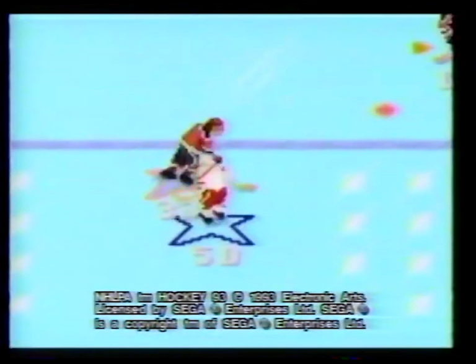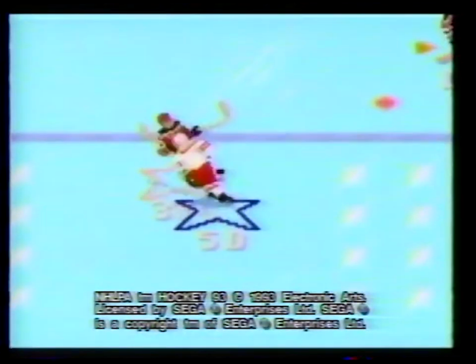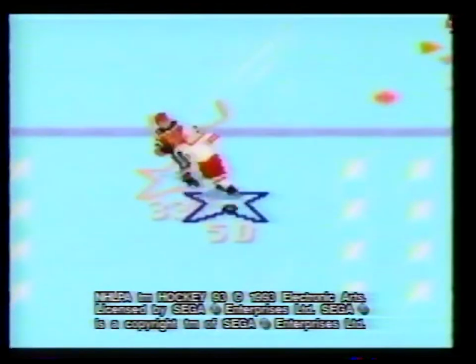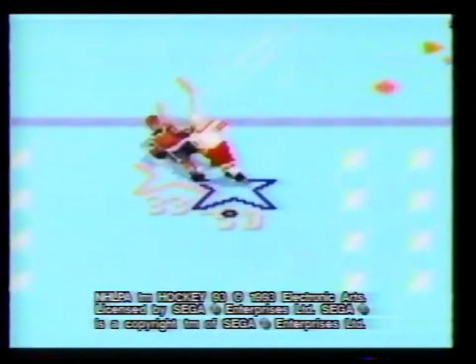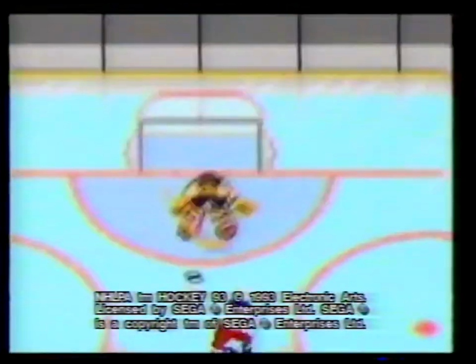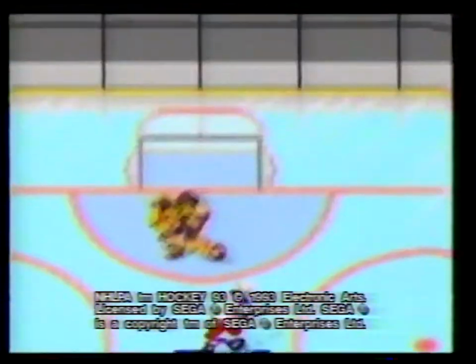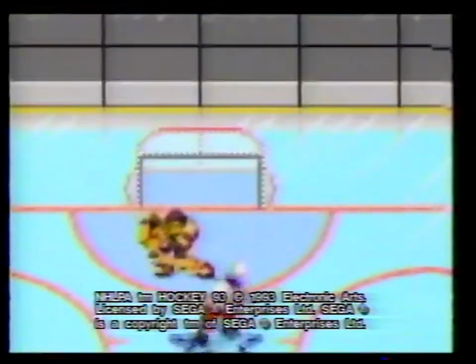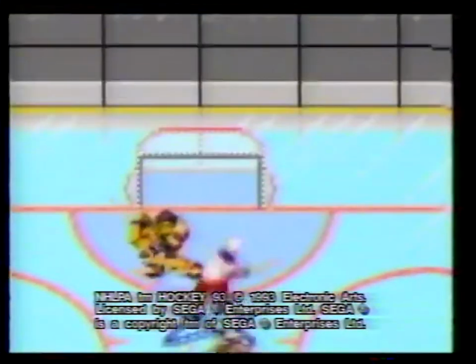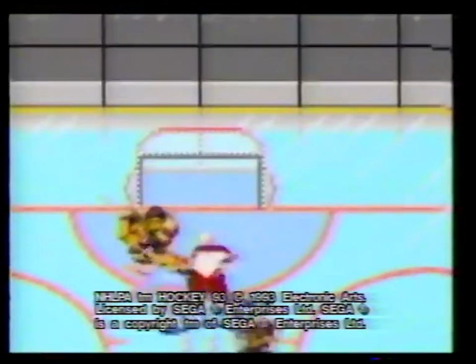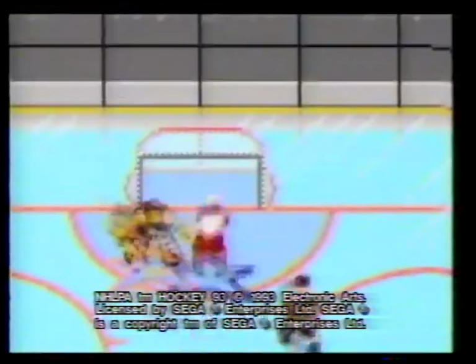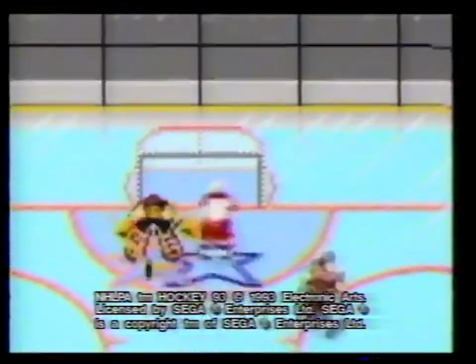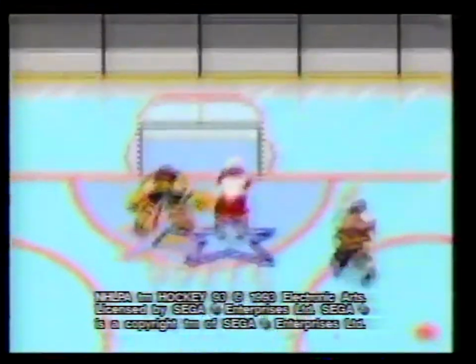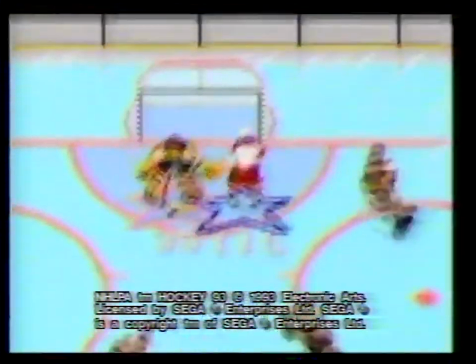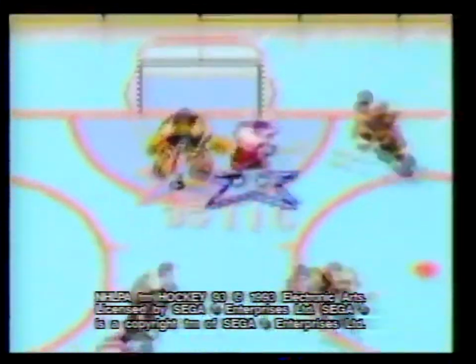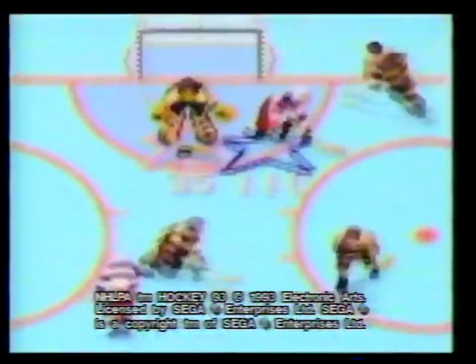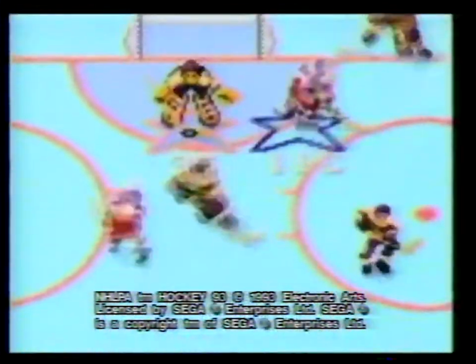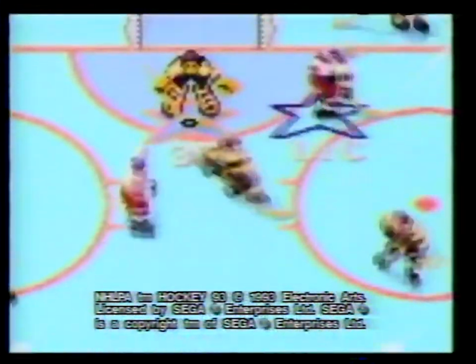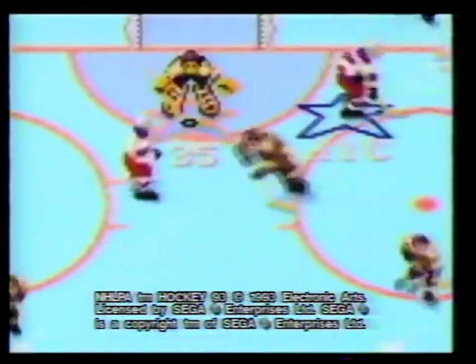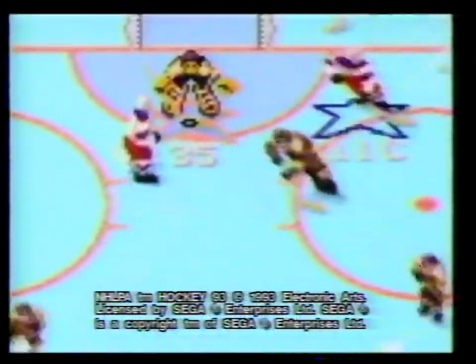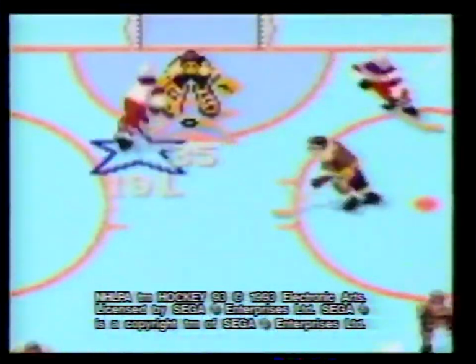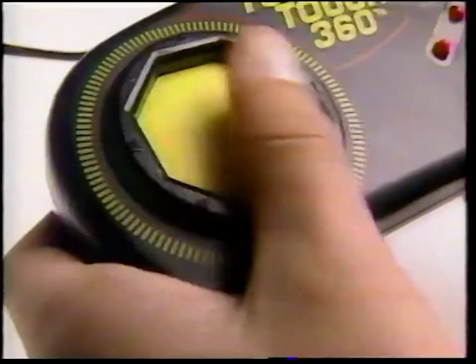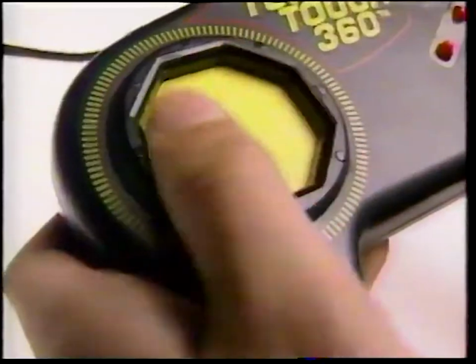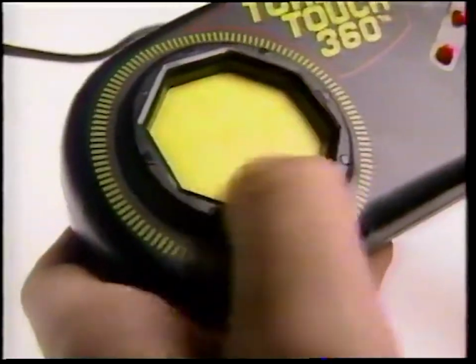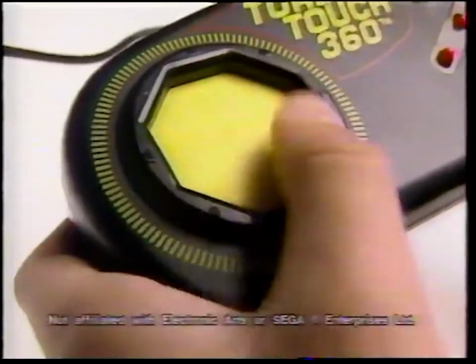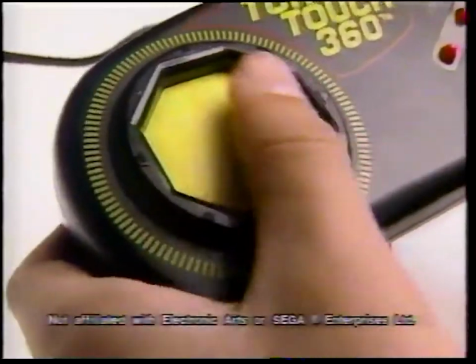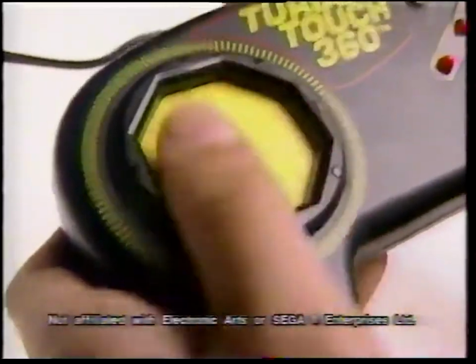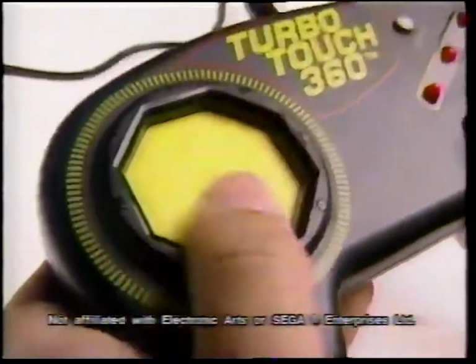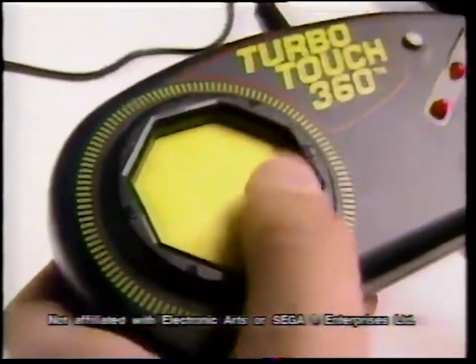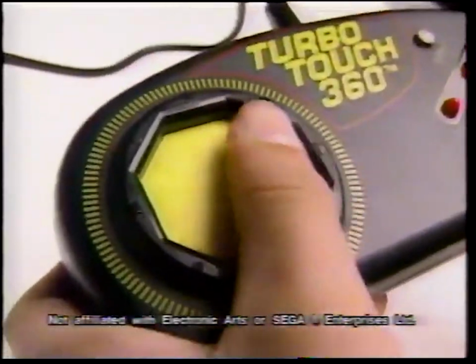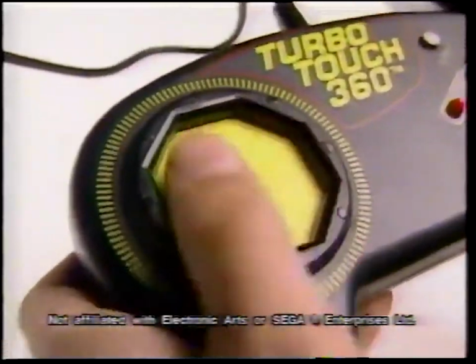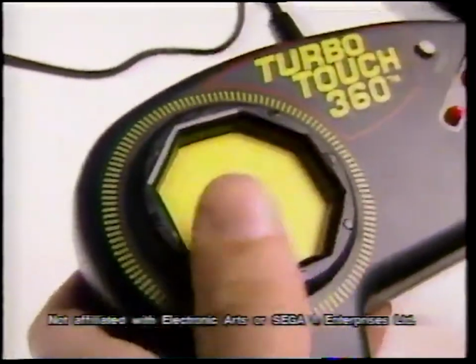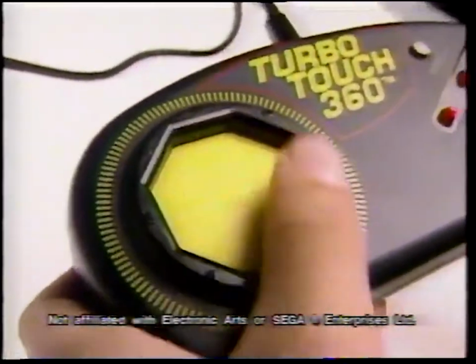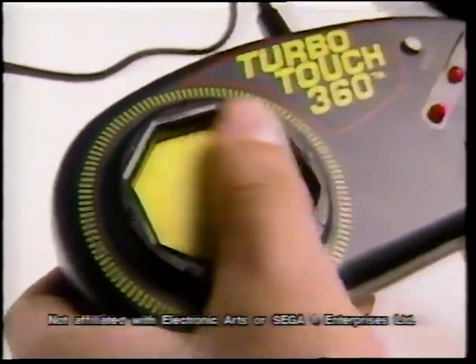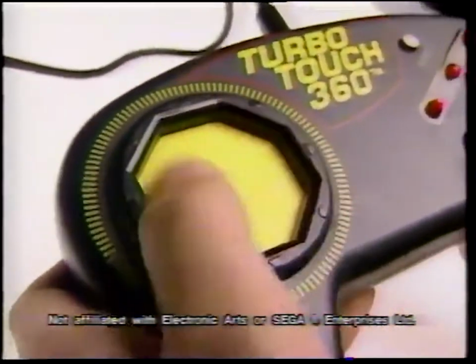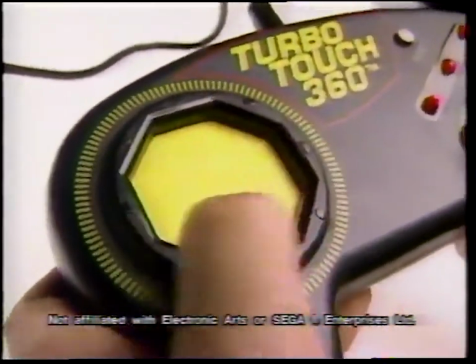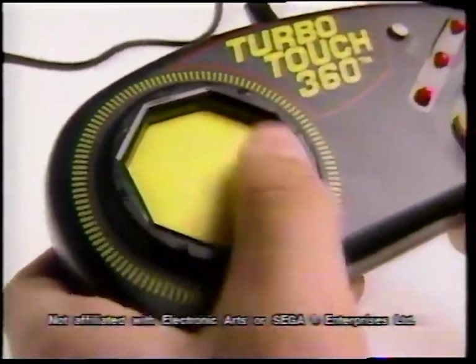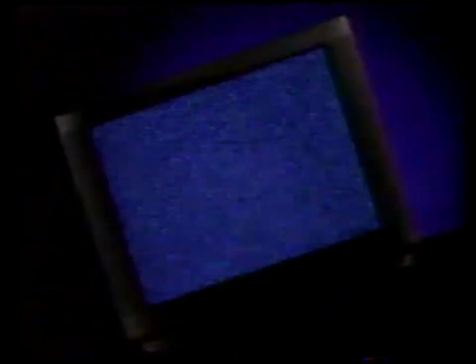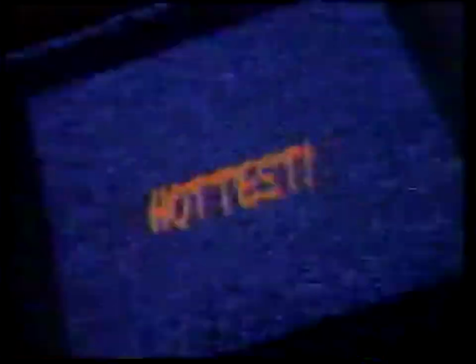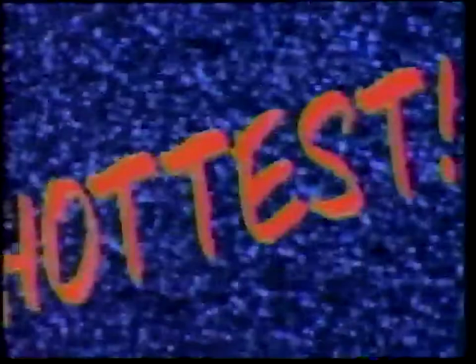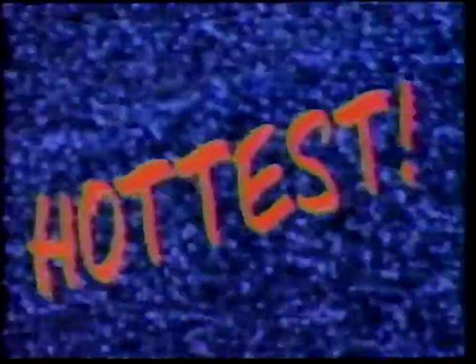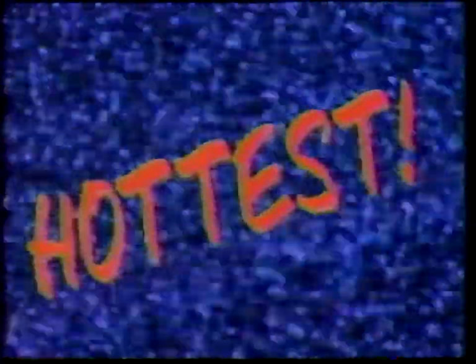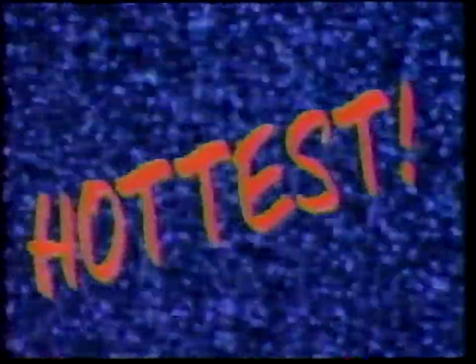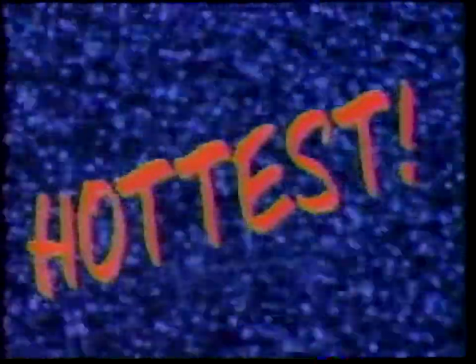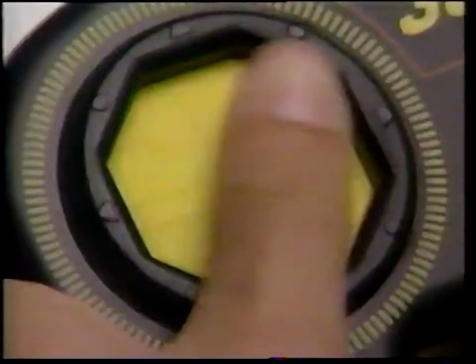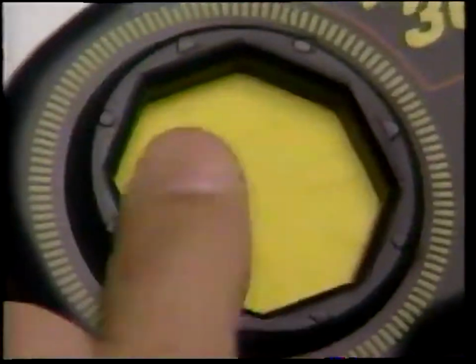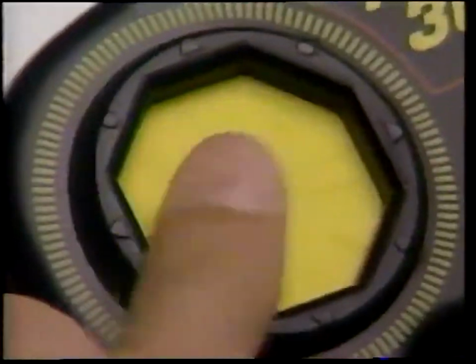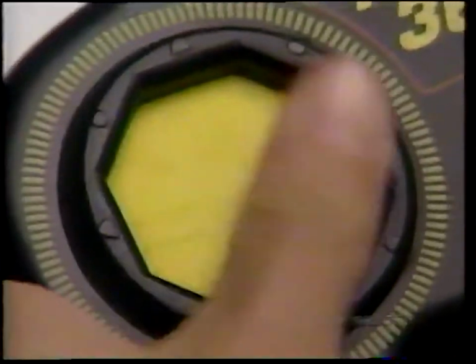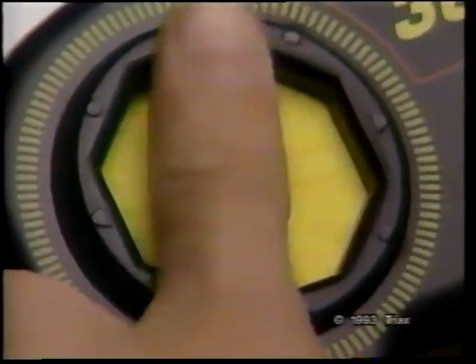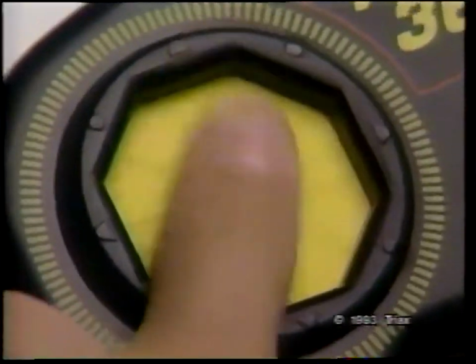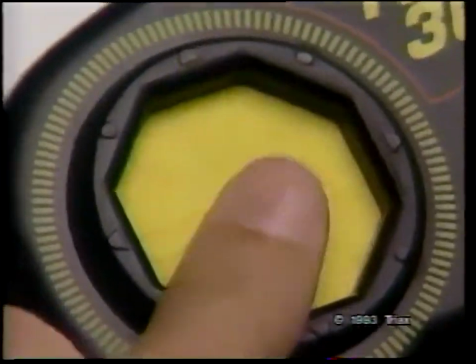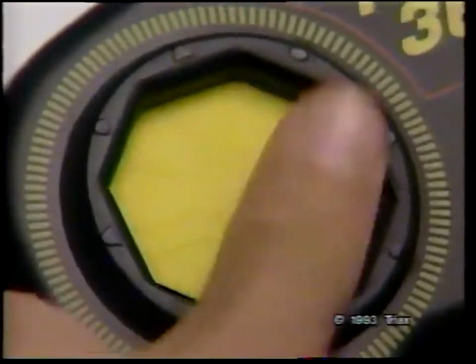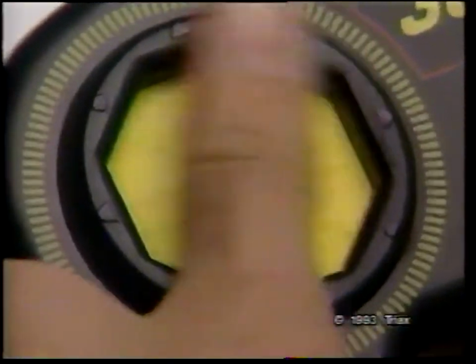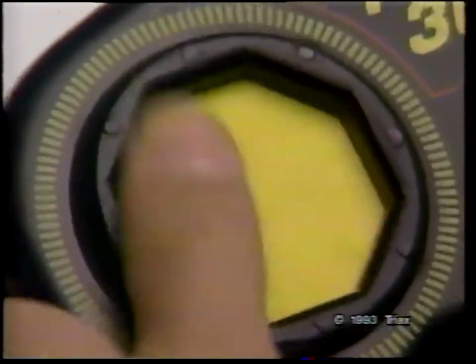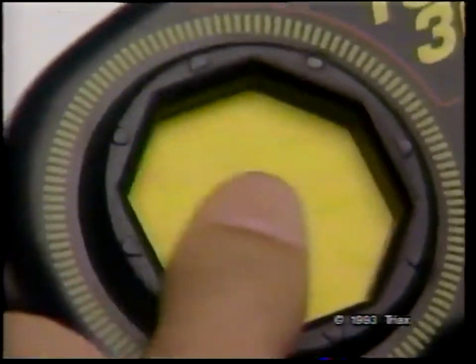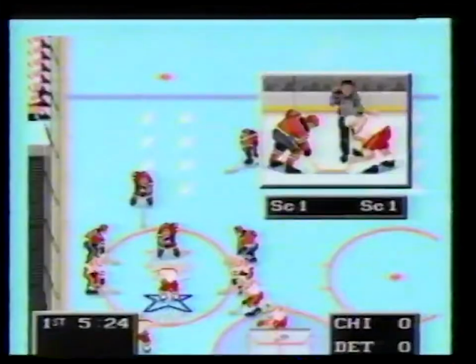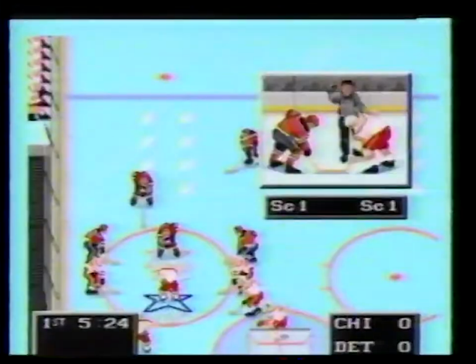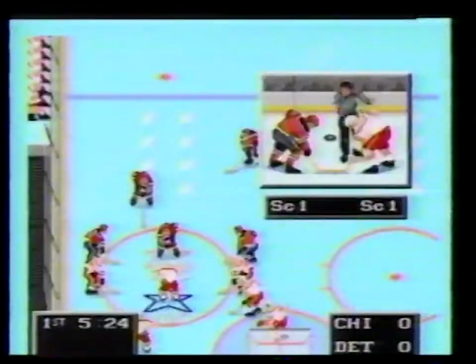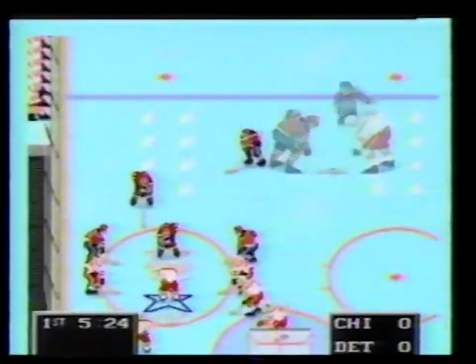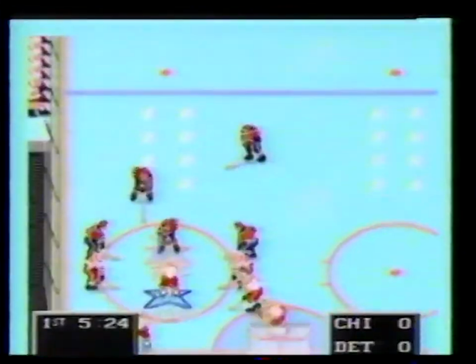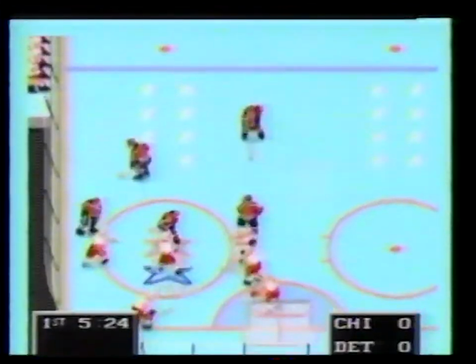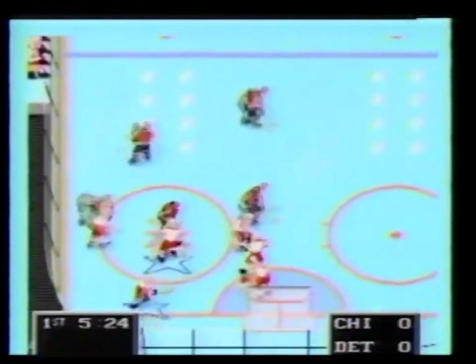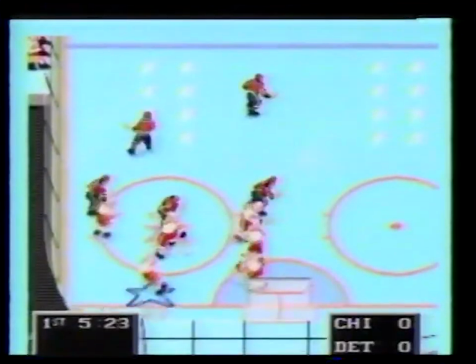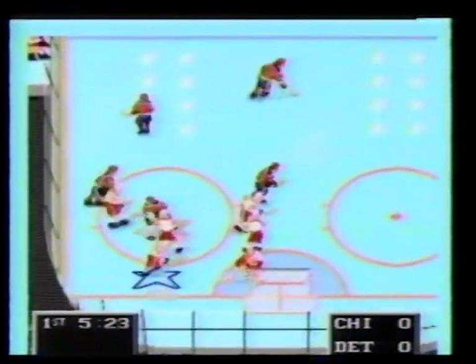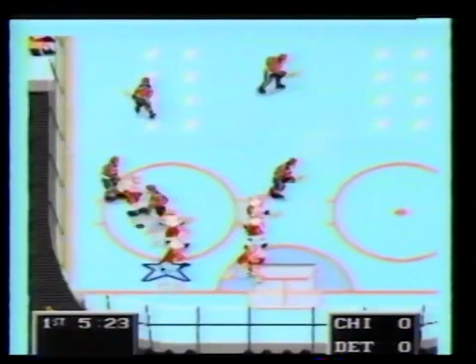This is NHLPA Hockey, the hot new video game. This is the TurboTouch 360, the hottest new video game controller. Check it out!